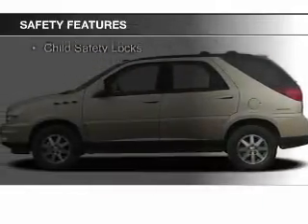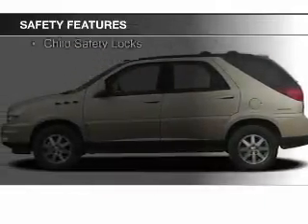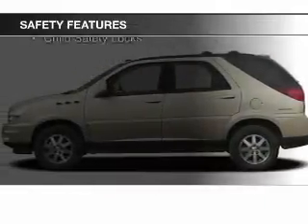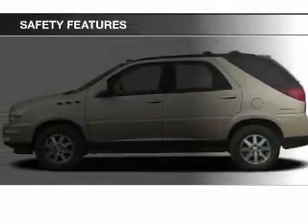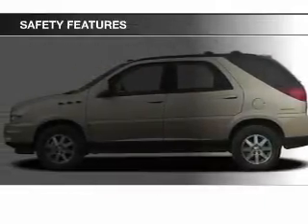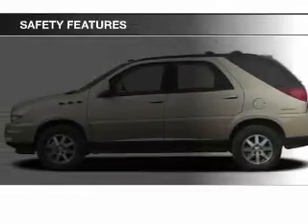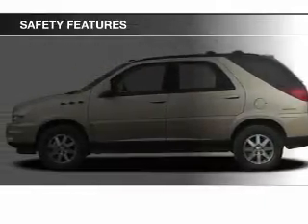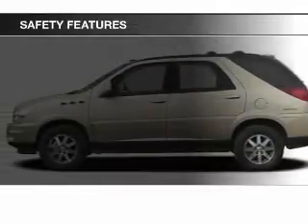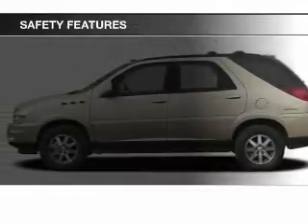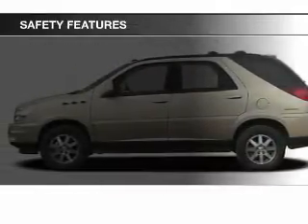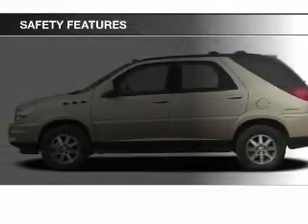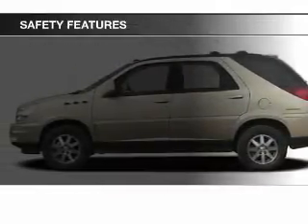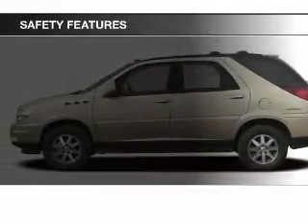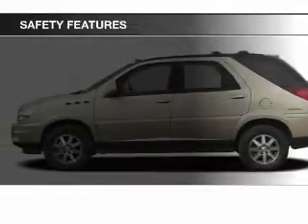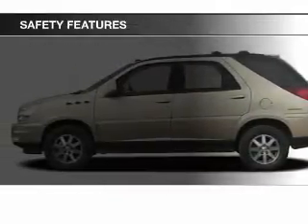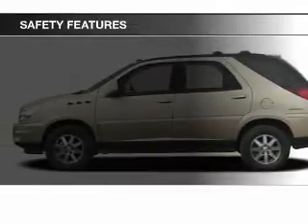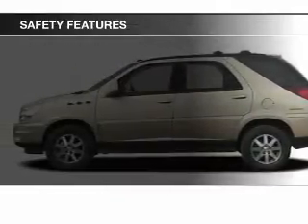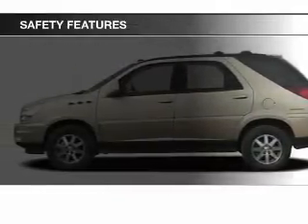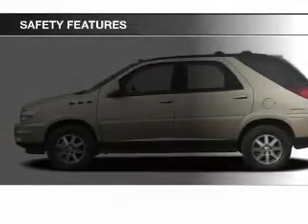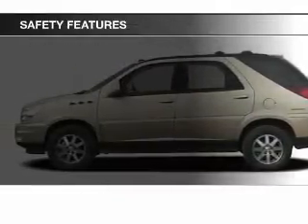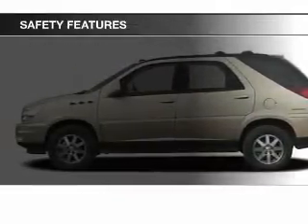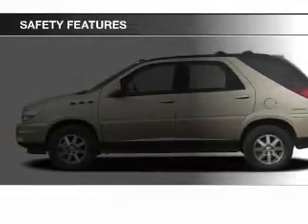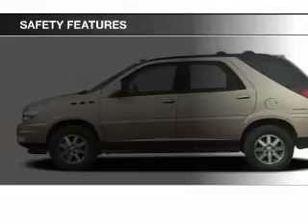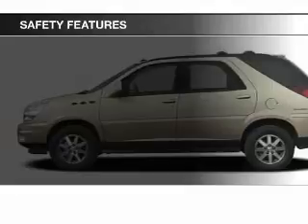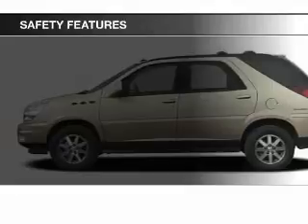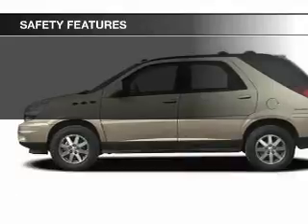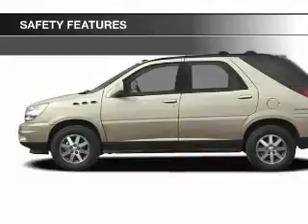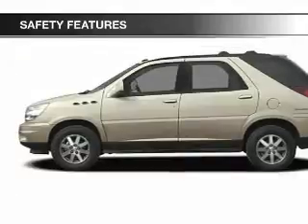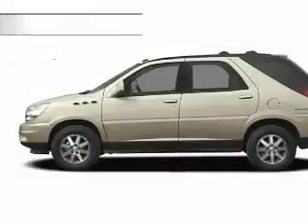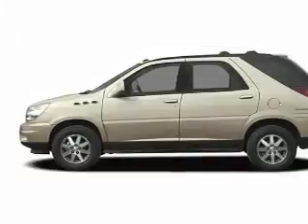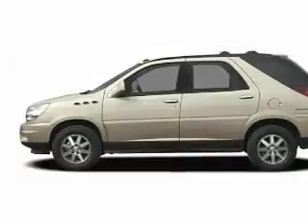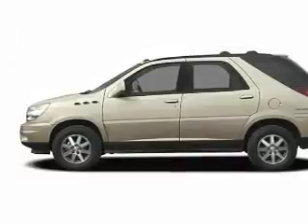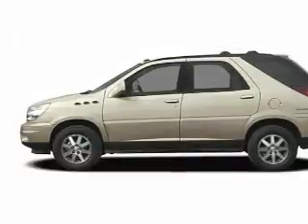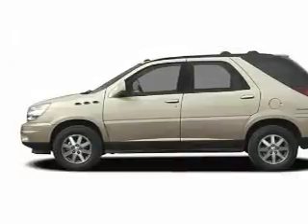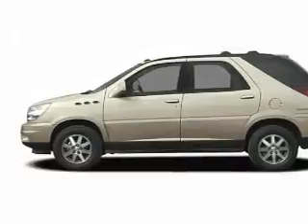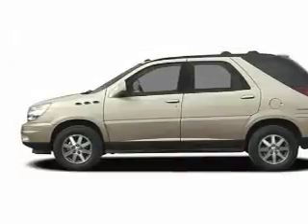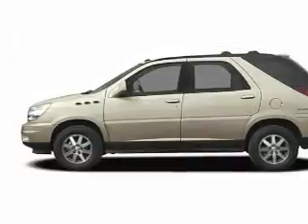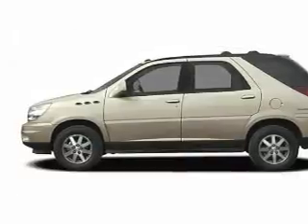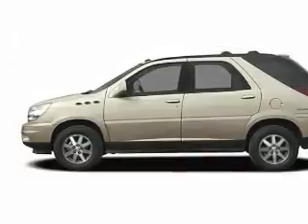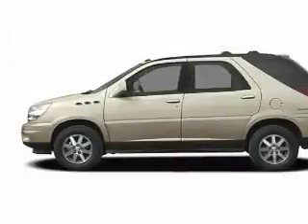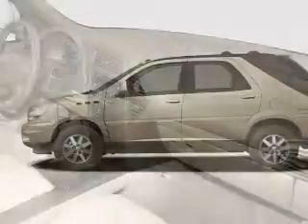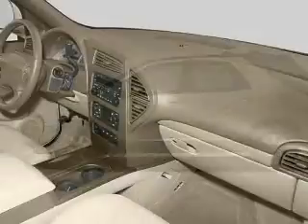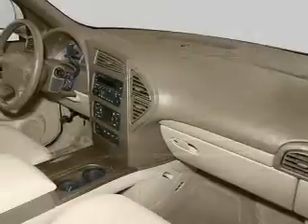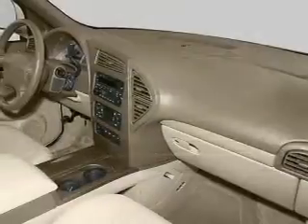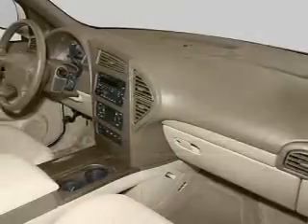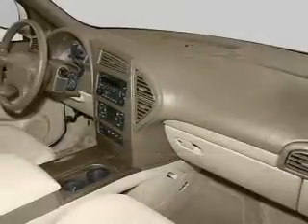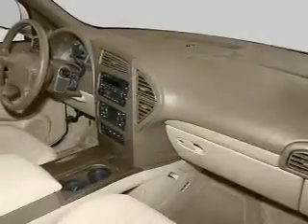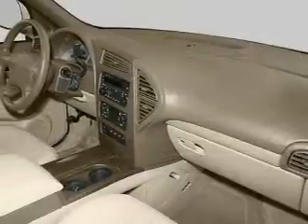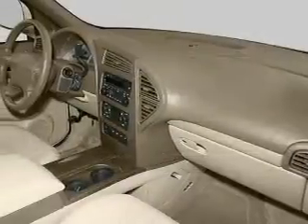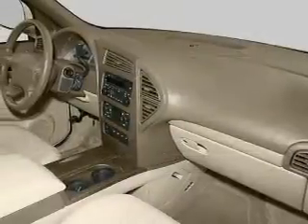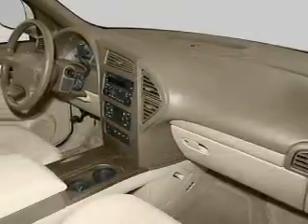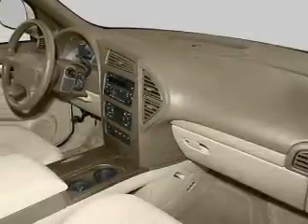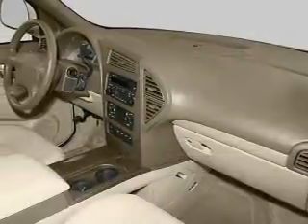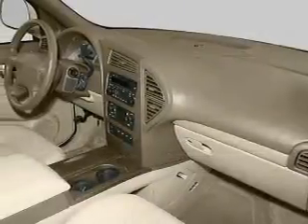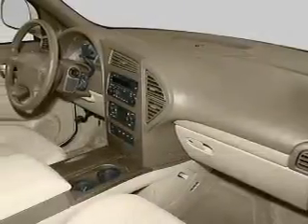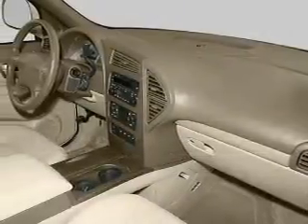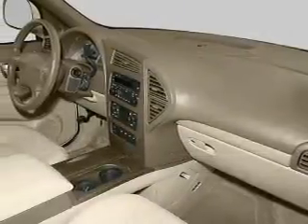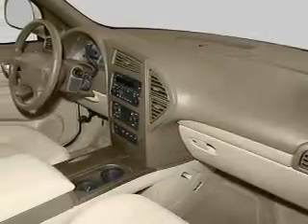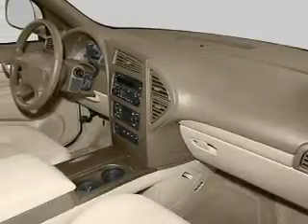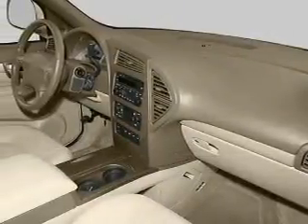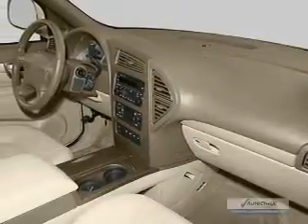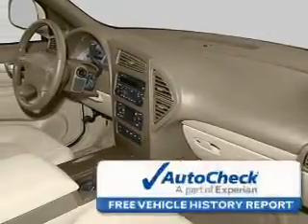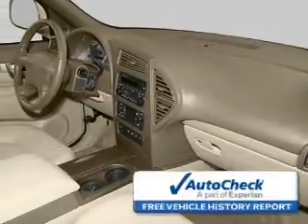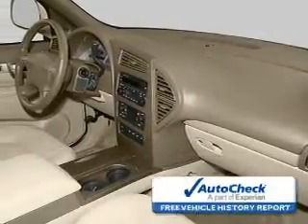Safety features include independent suspension, a passenger airbag, front ventilated disc brakes, daytime running lights, and child safety locks.